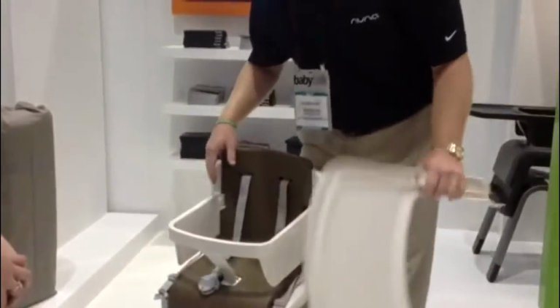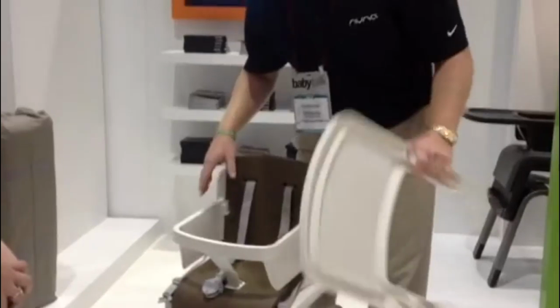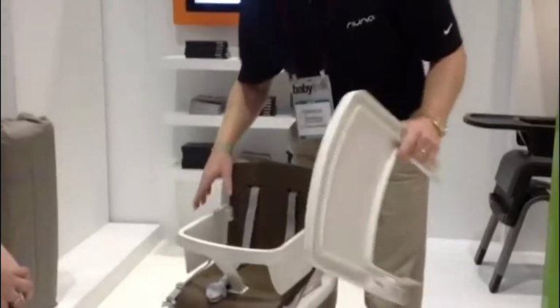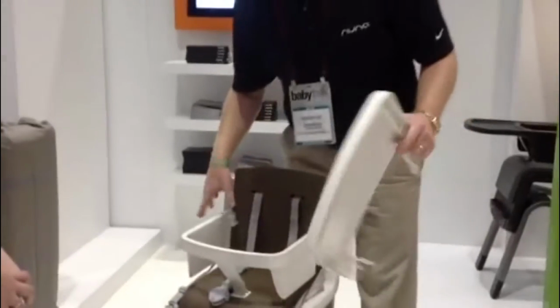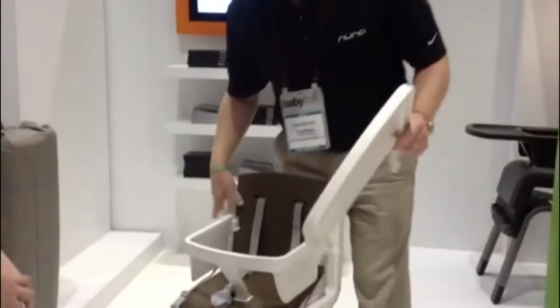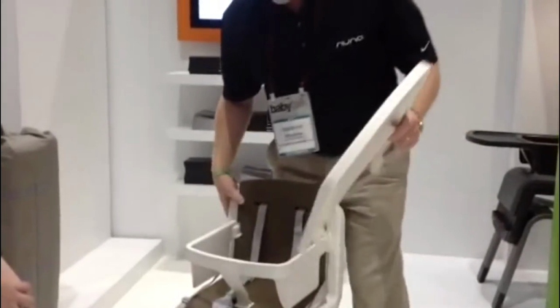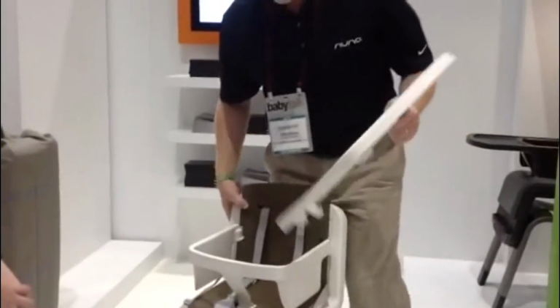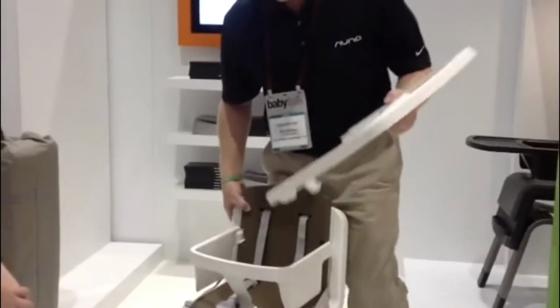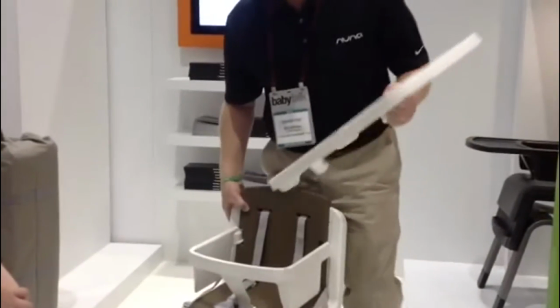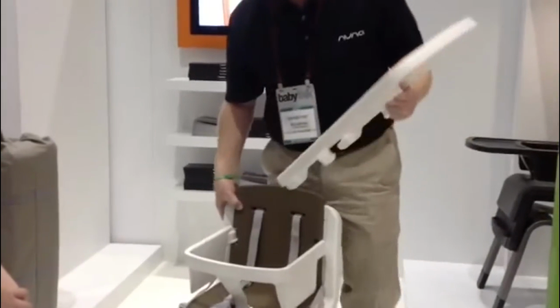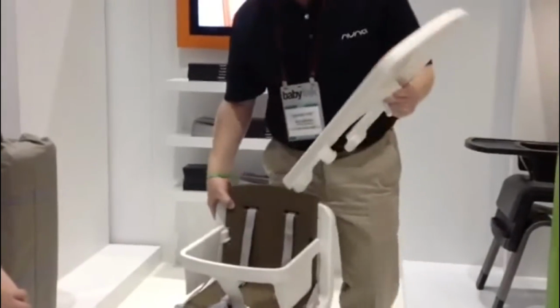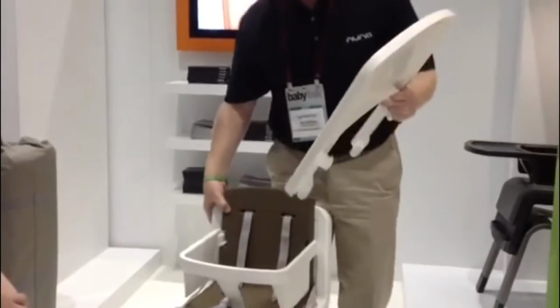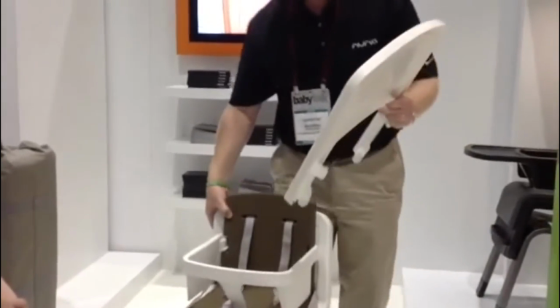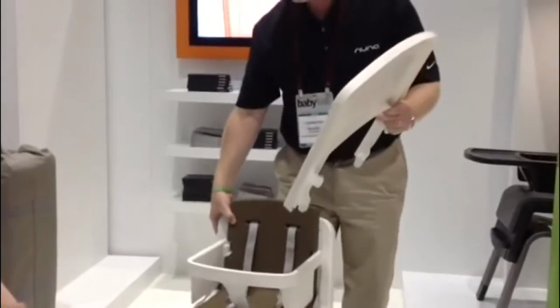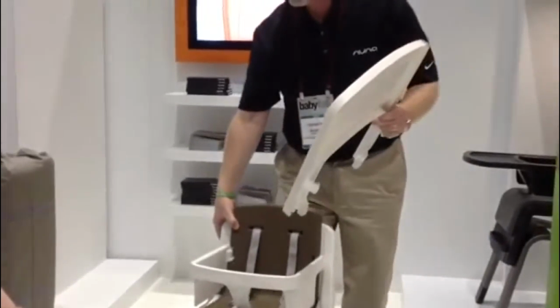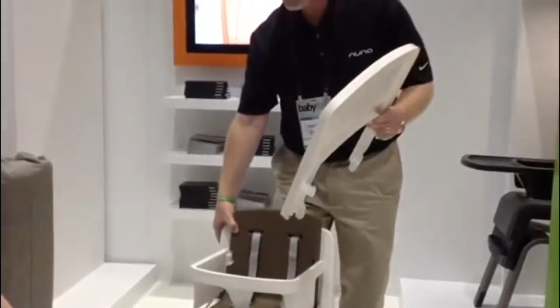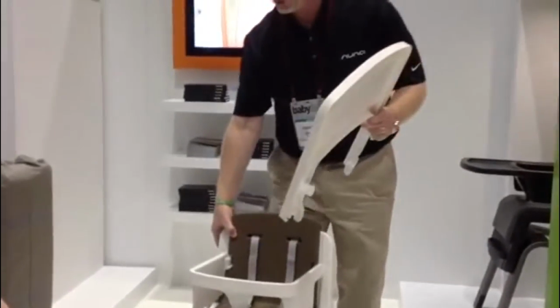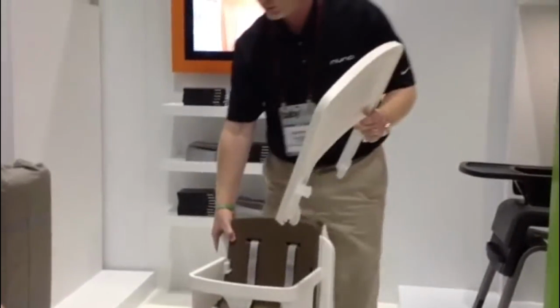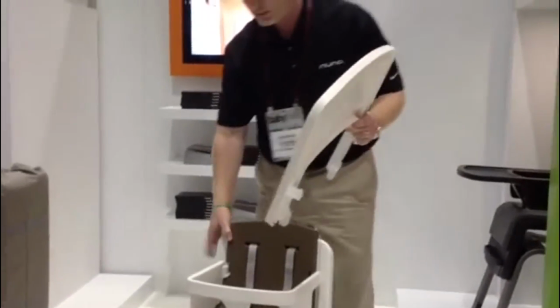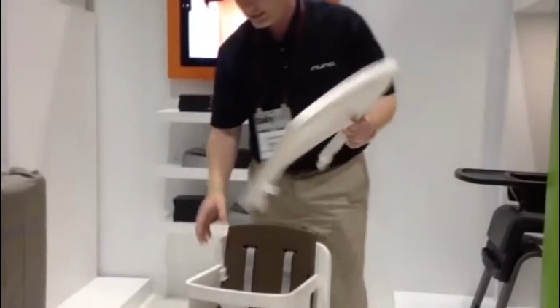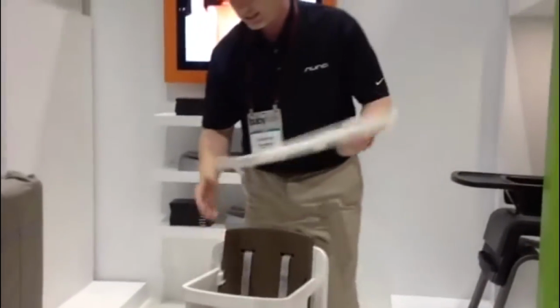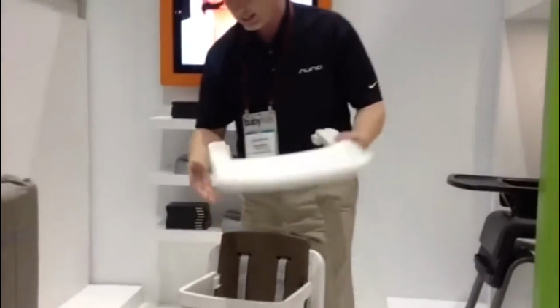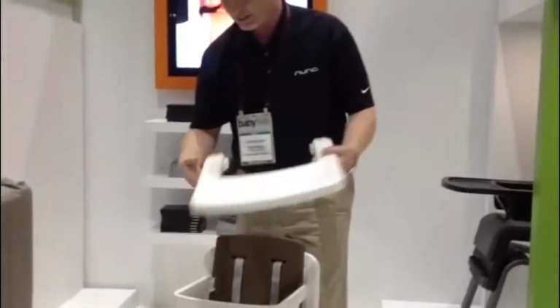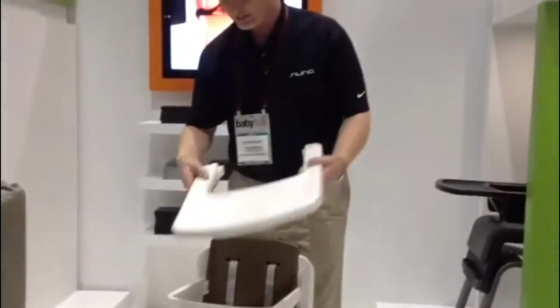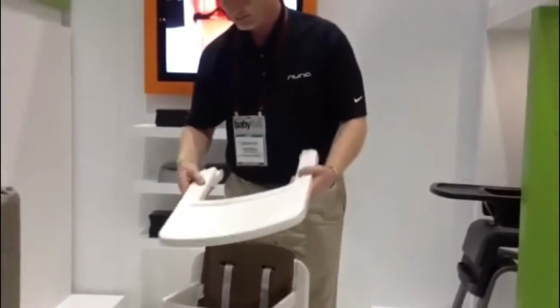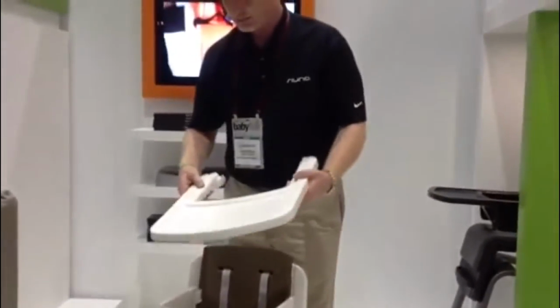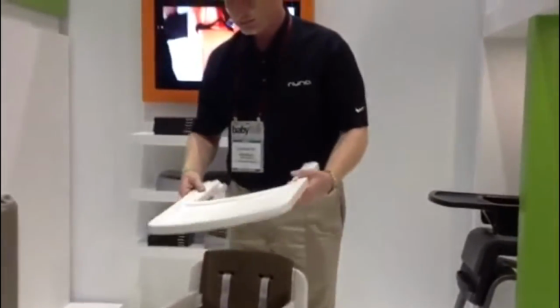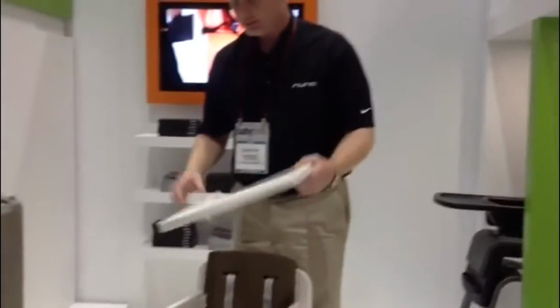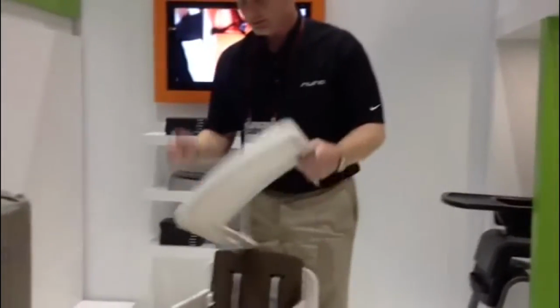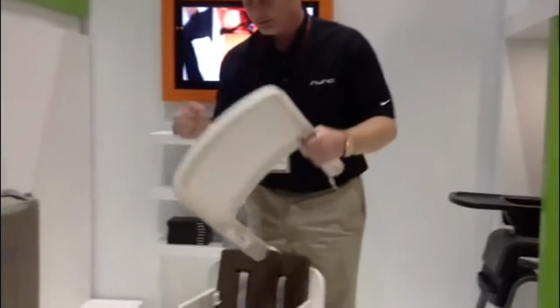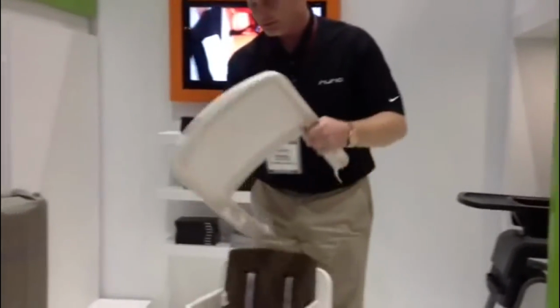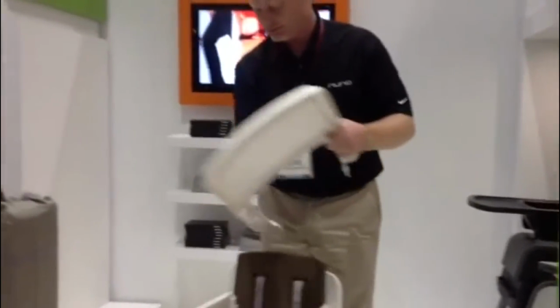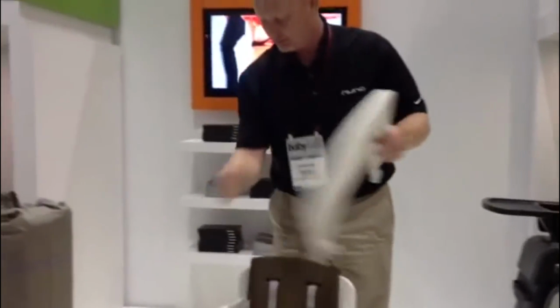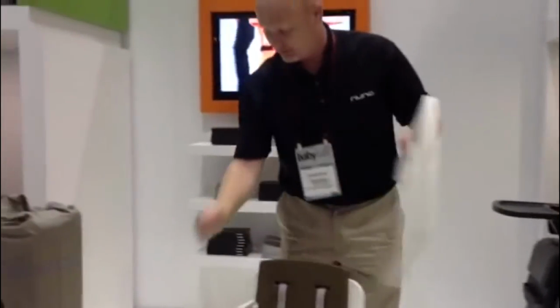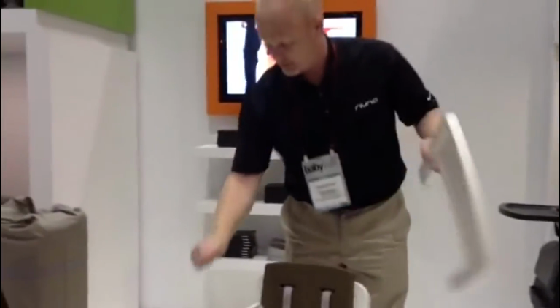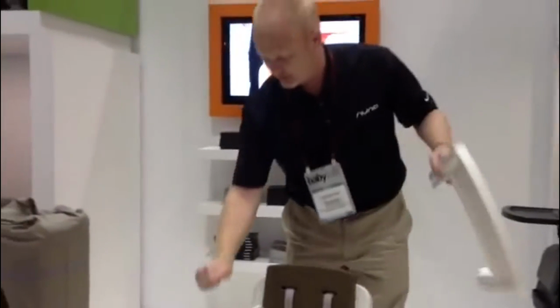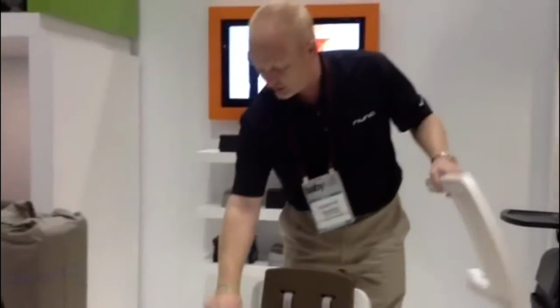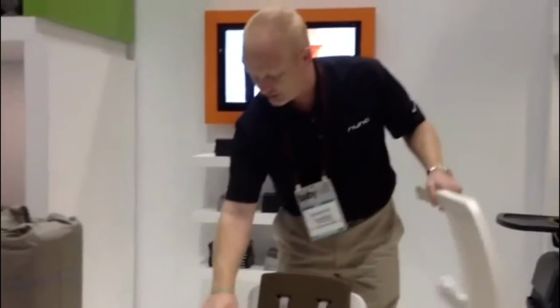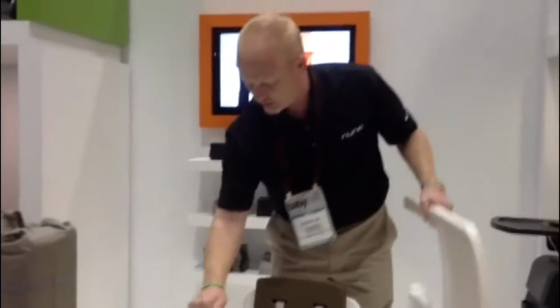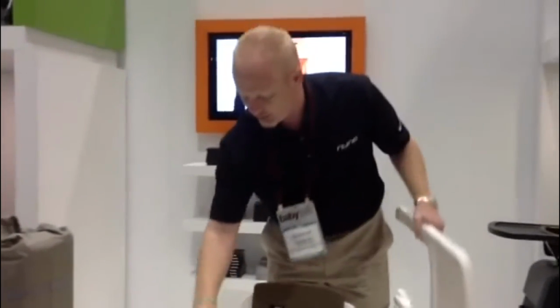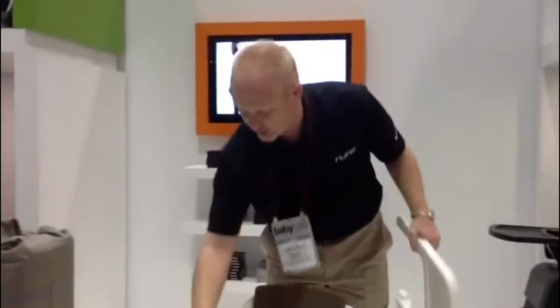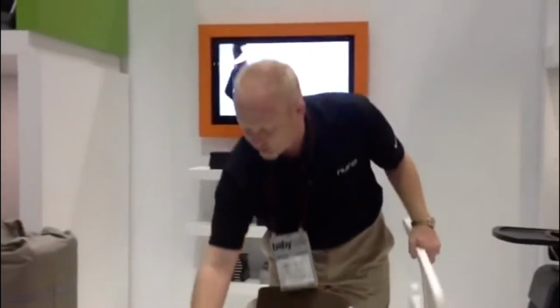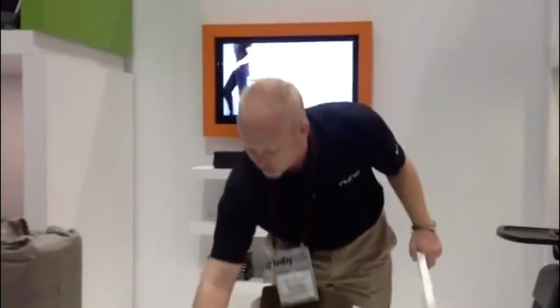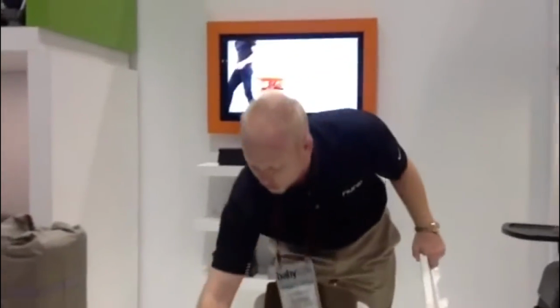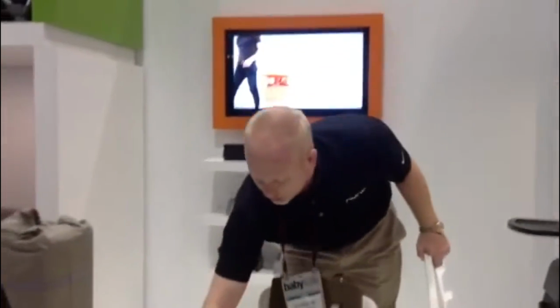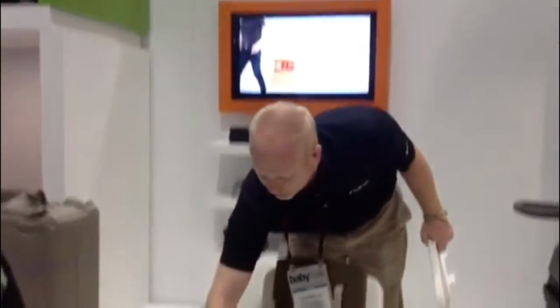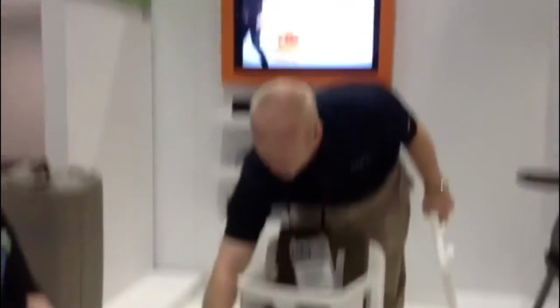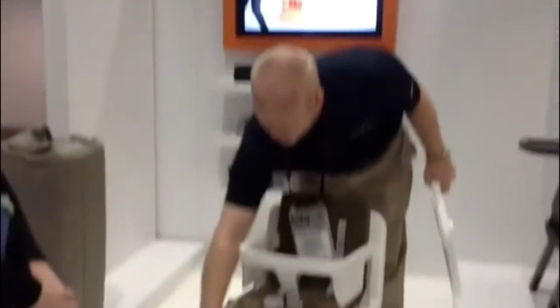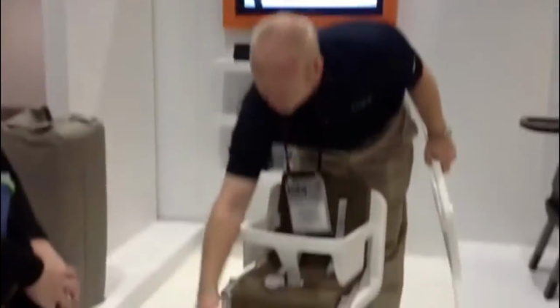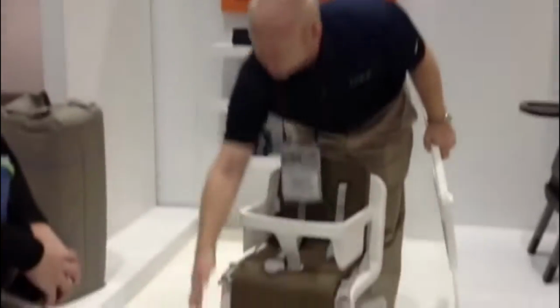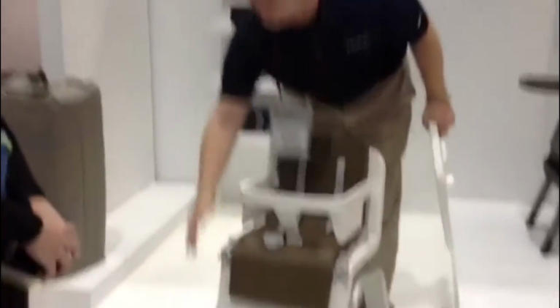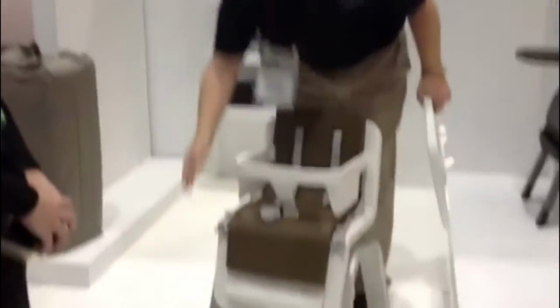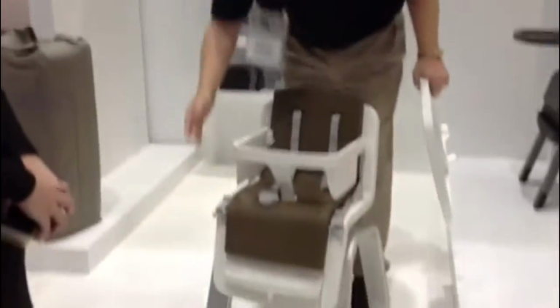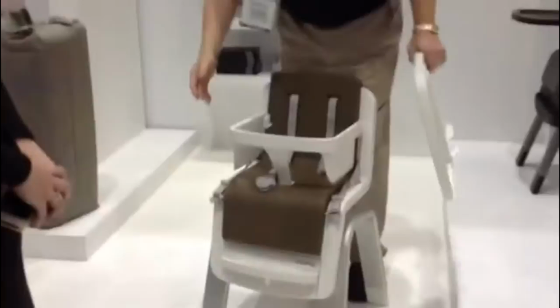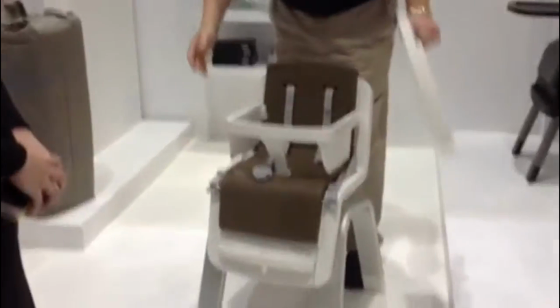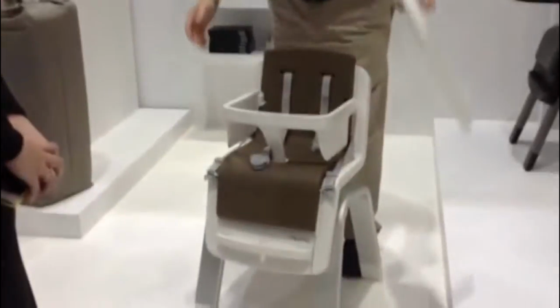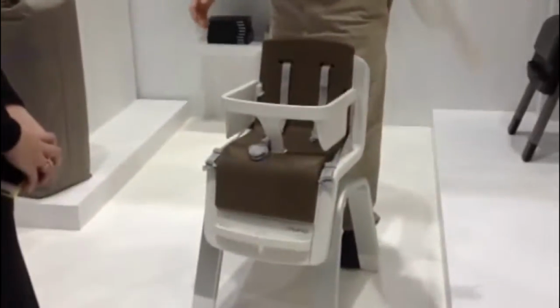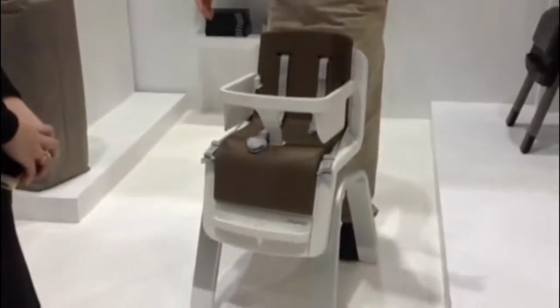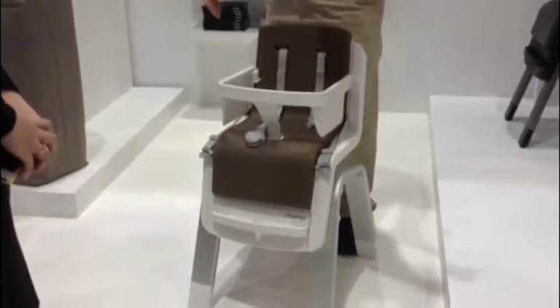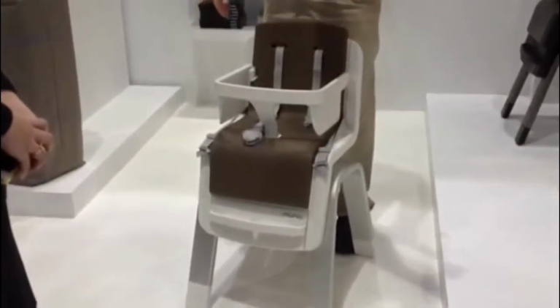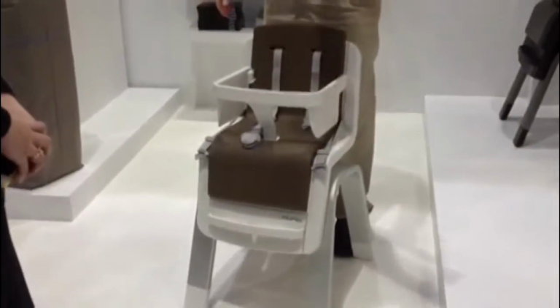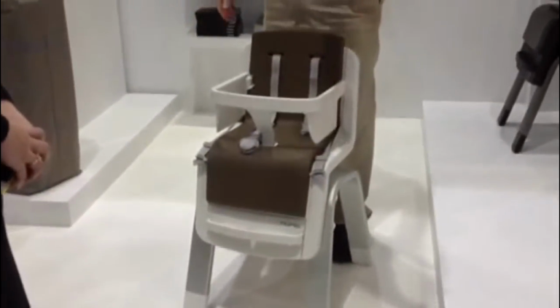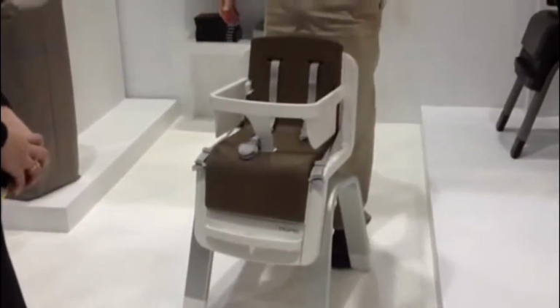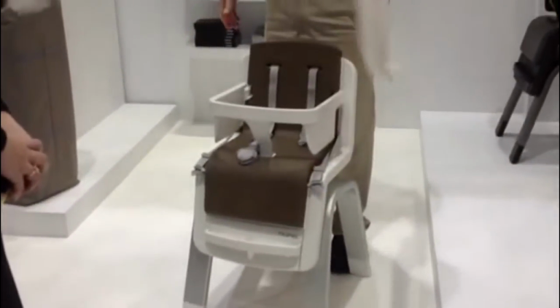Every hard piece that you see here — the arm bar, the foot rest — is dishwasher safe.